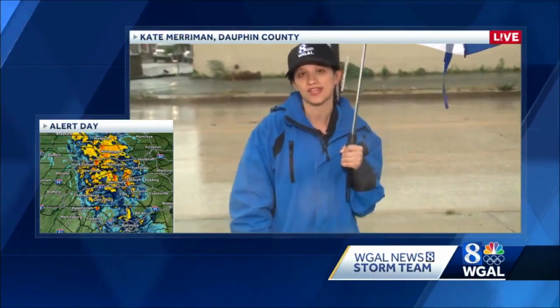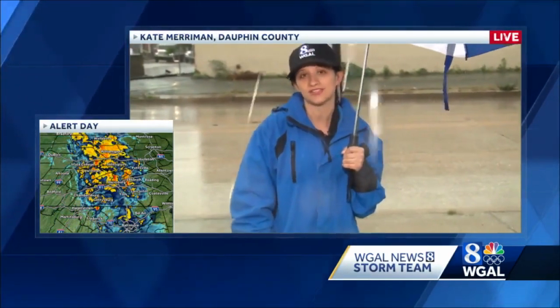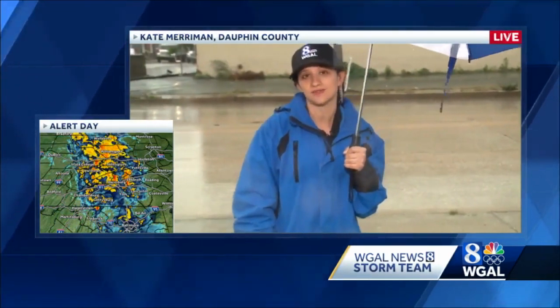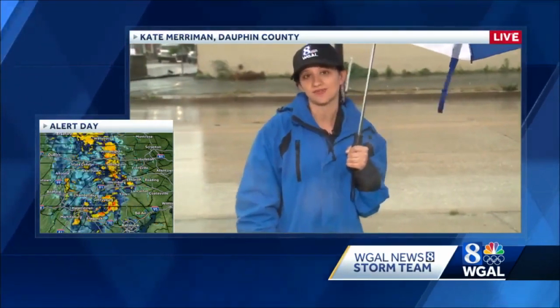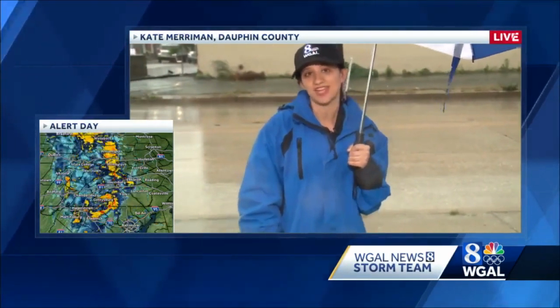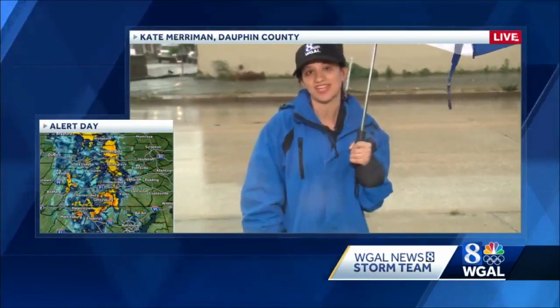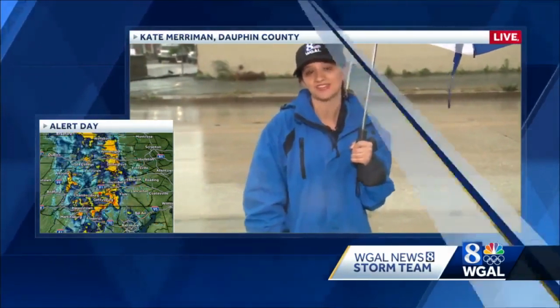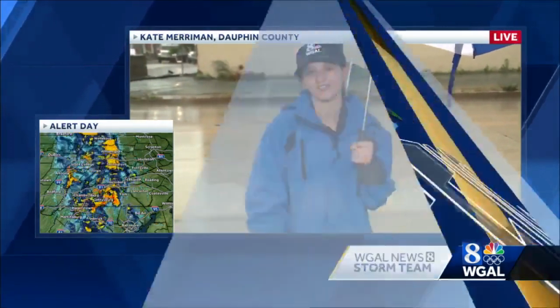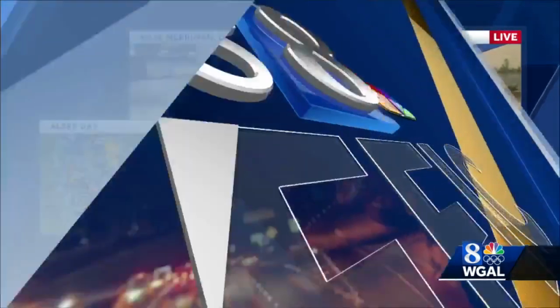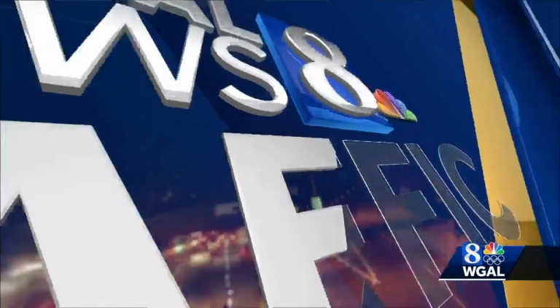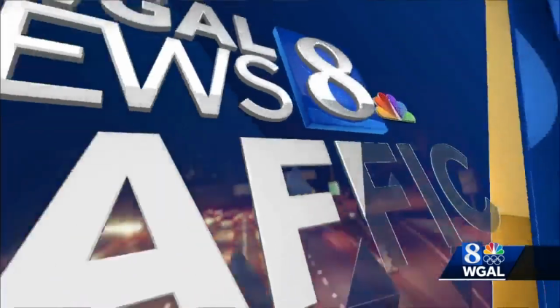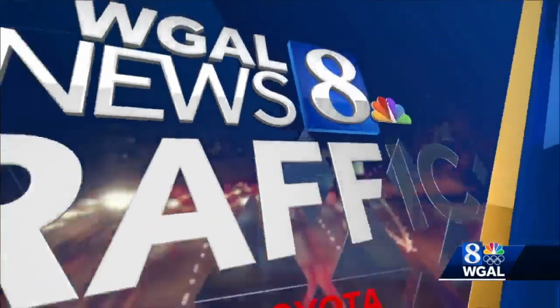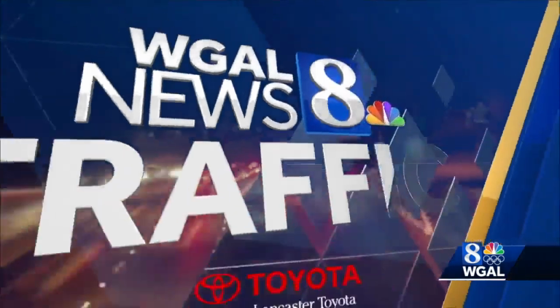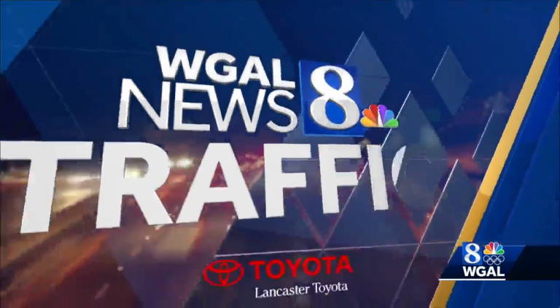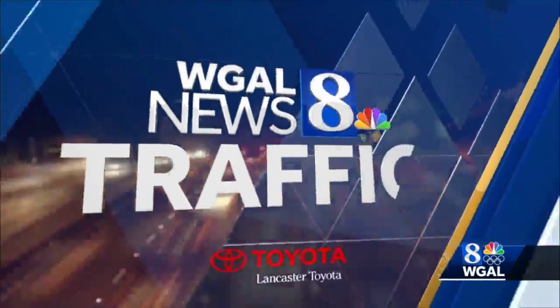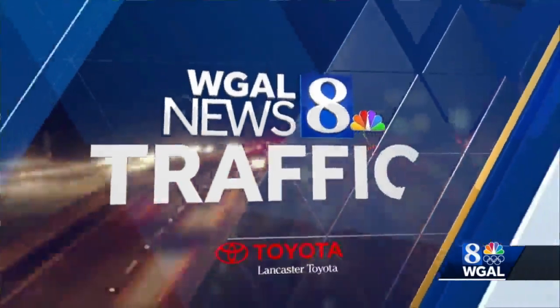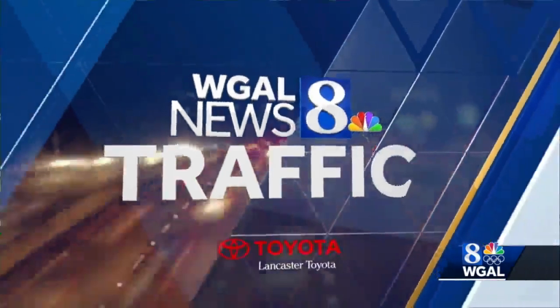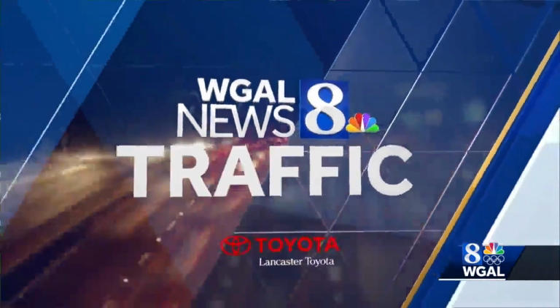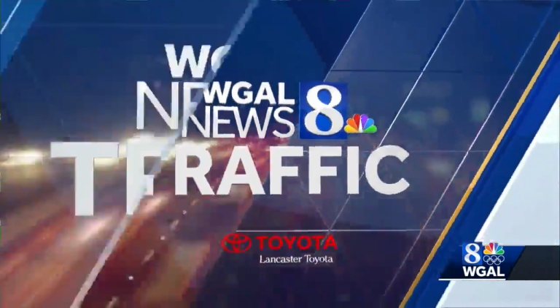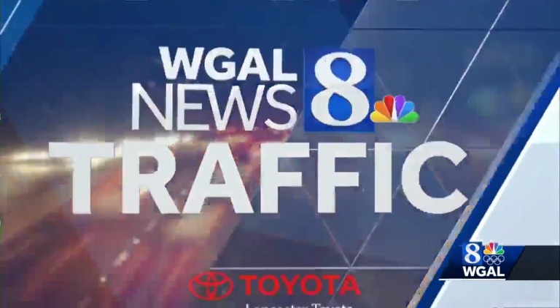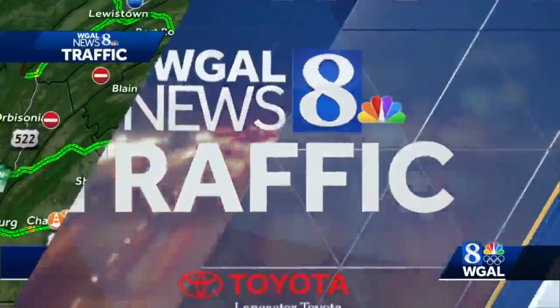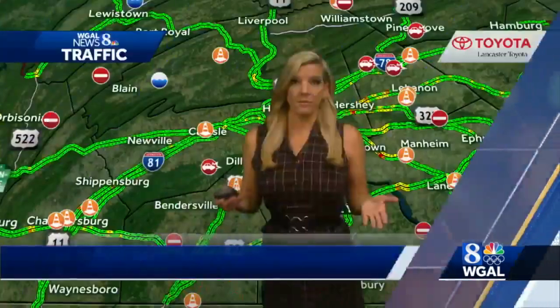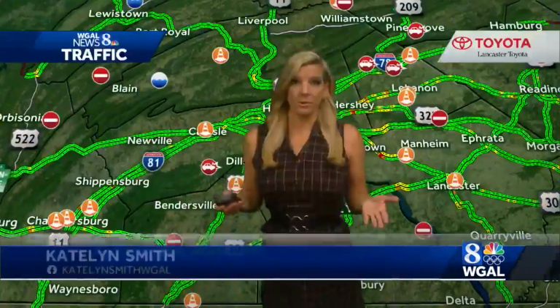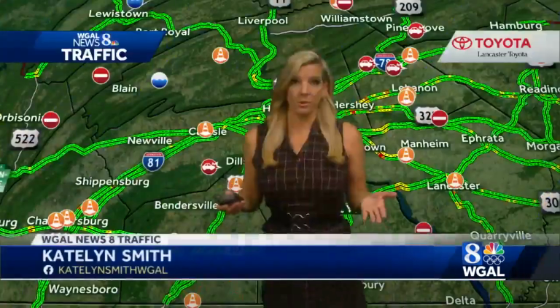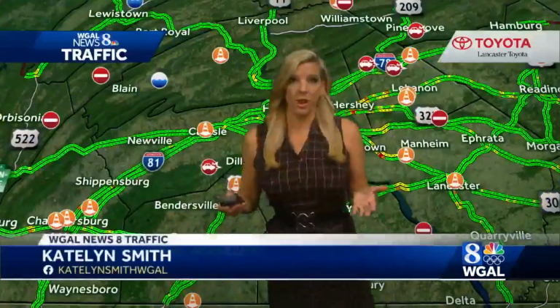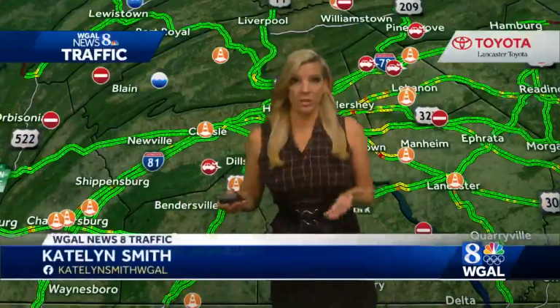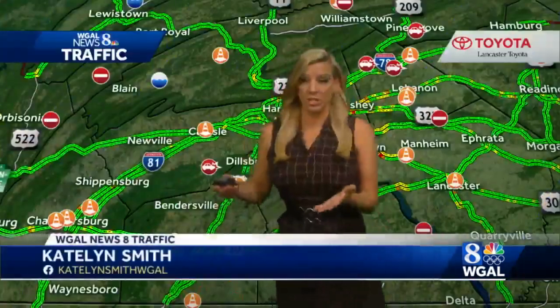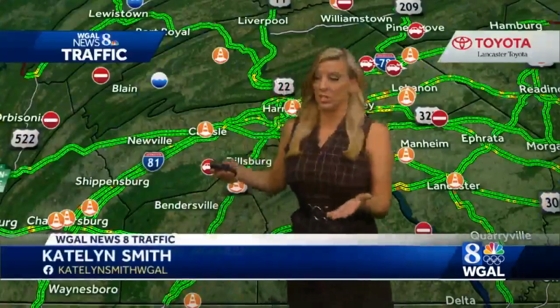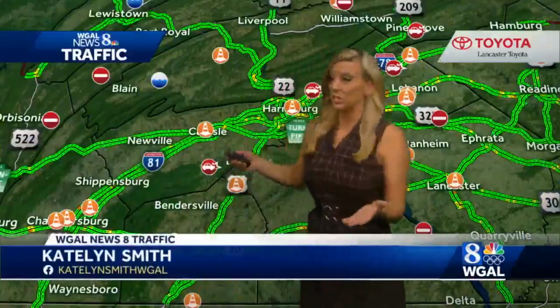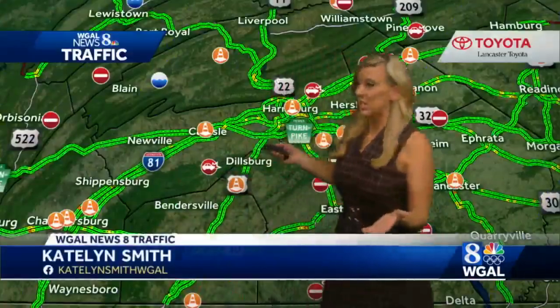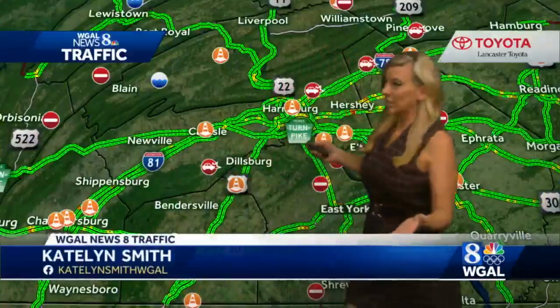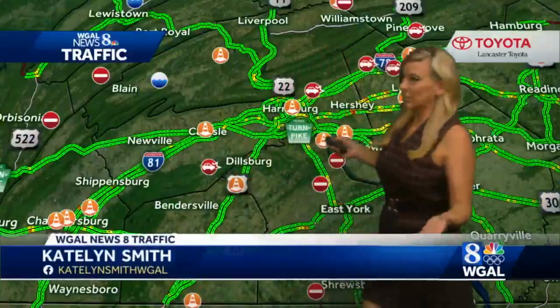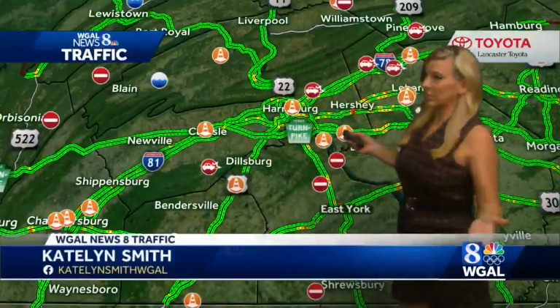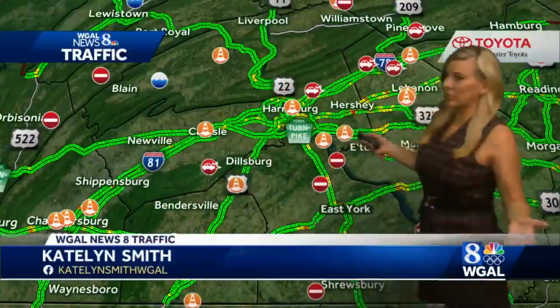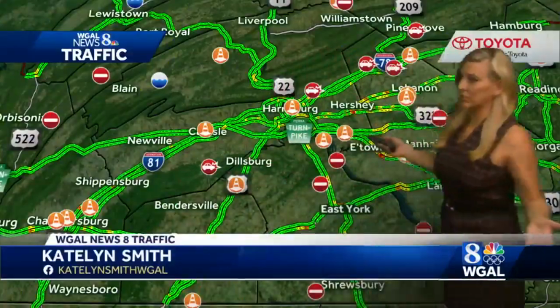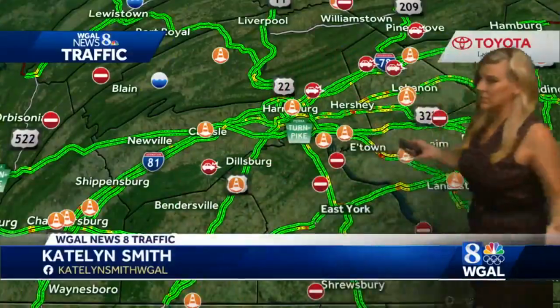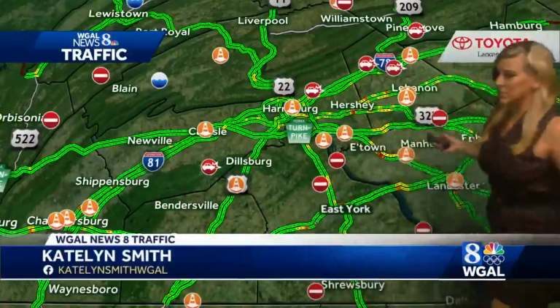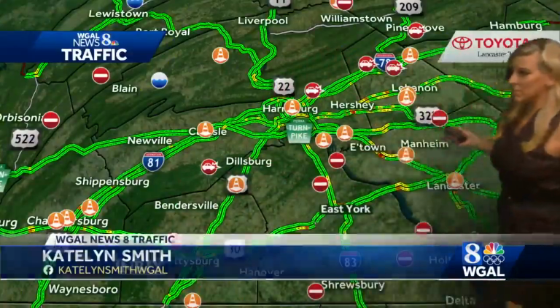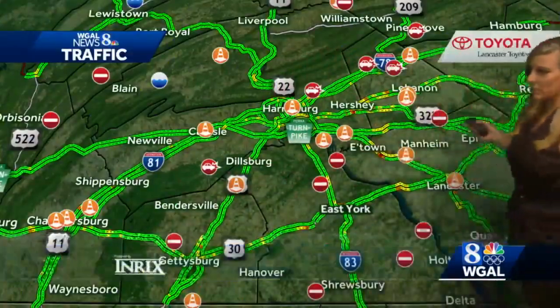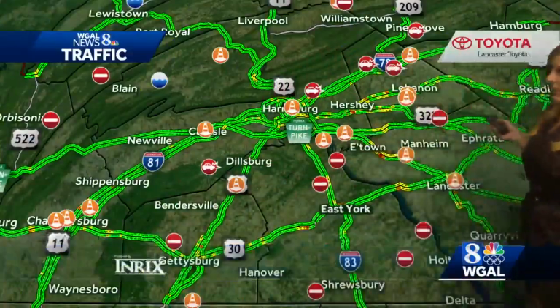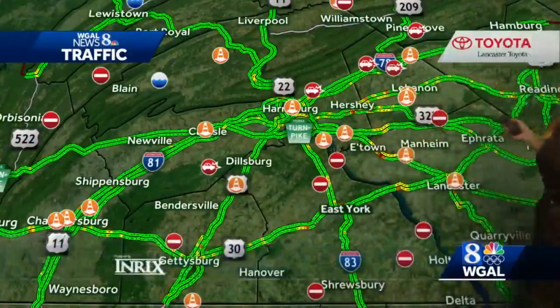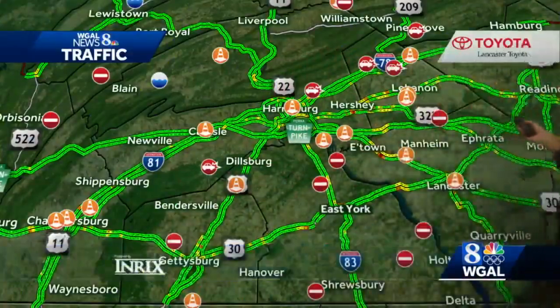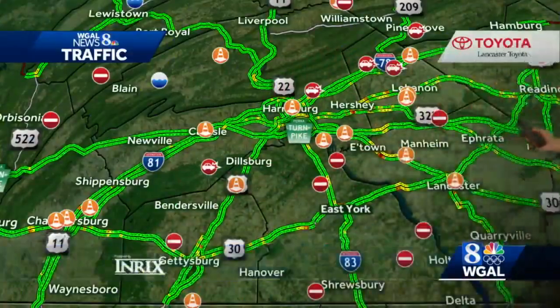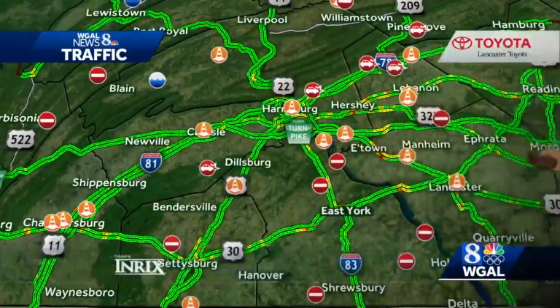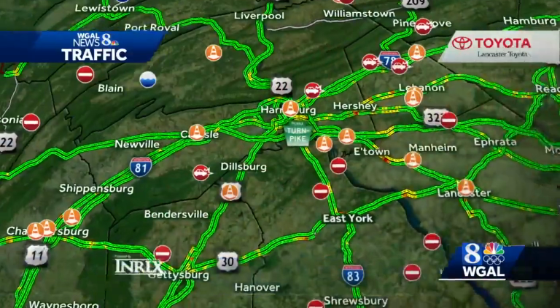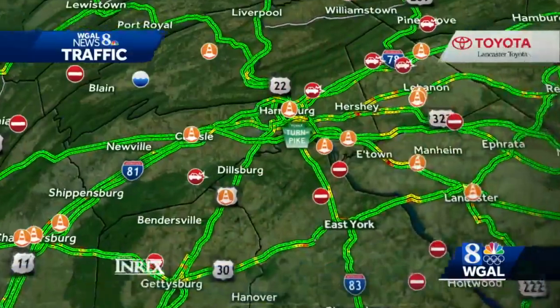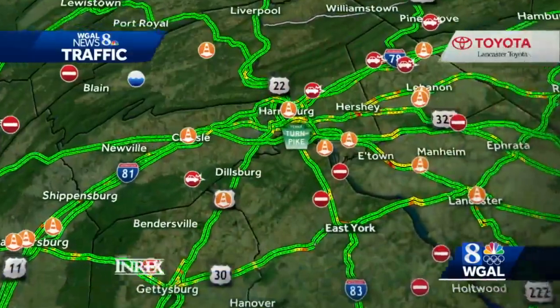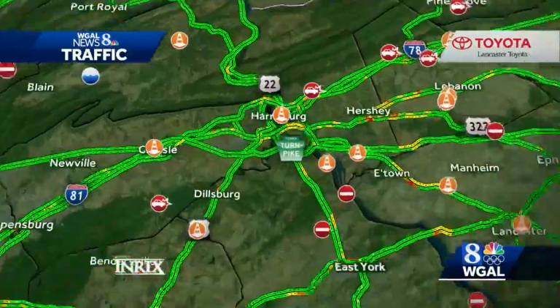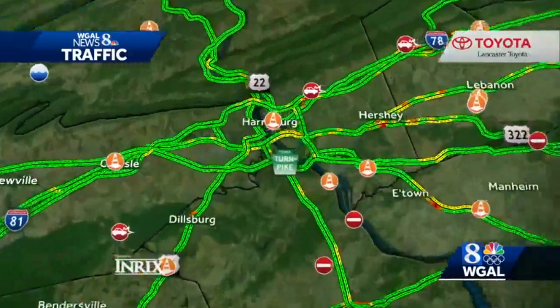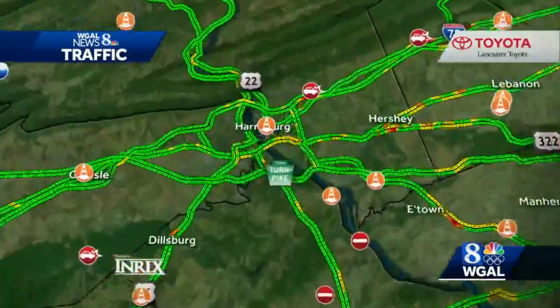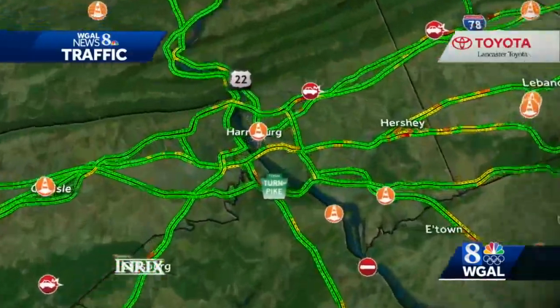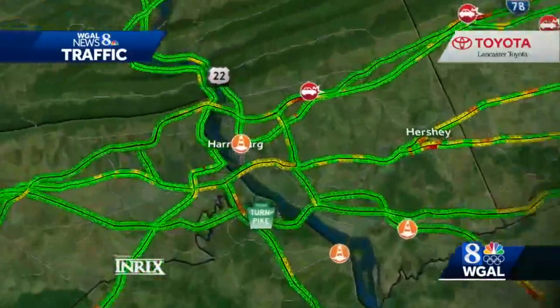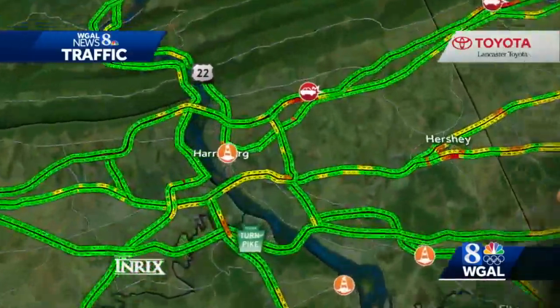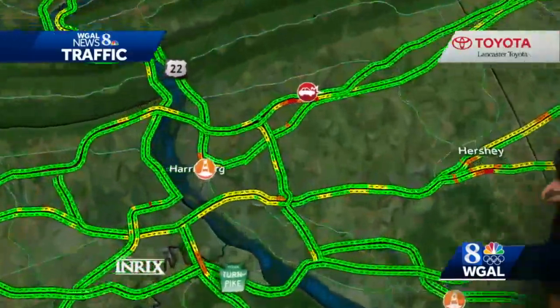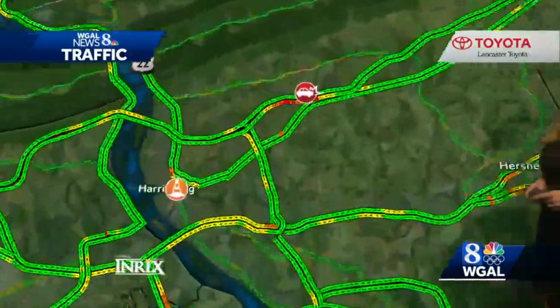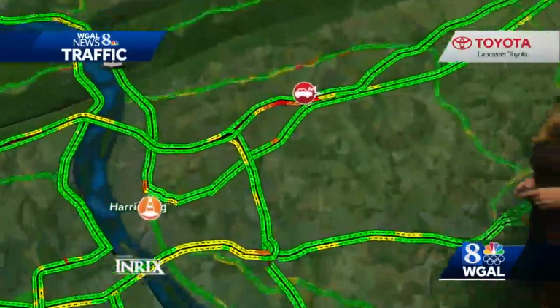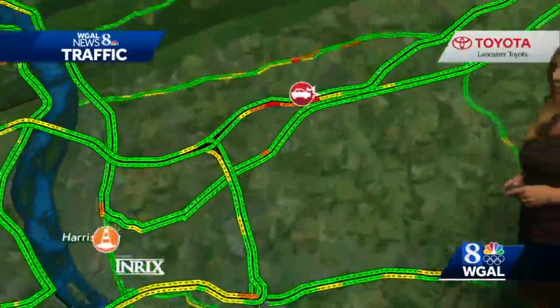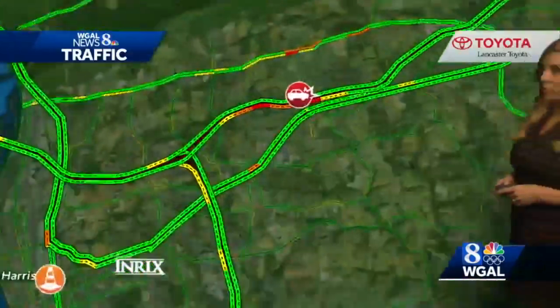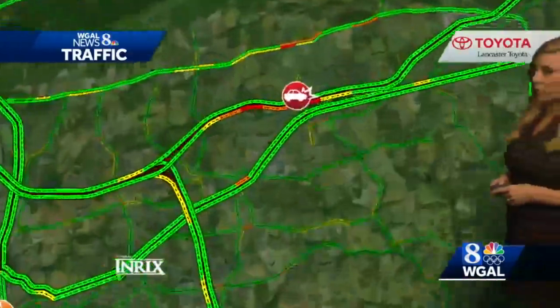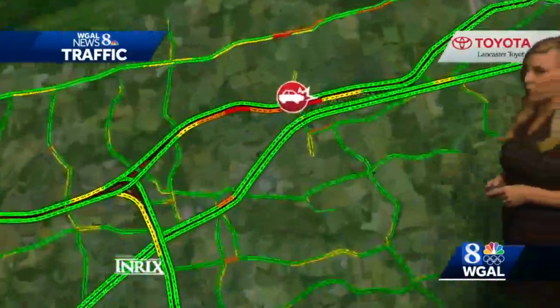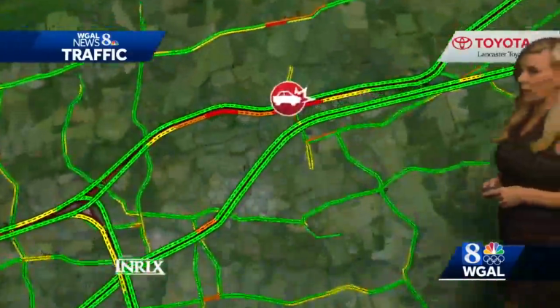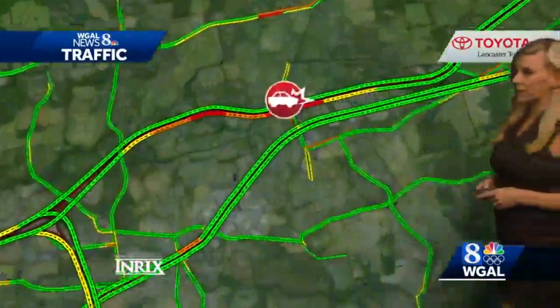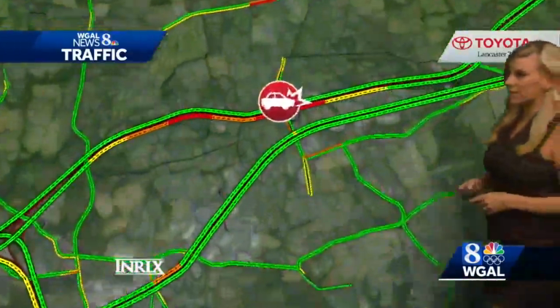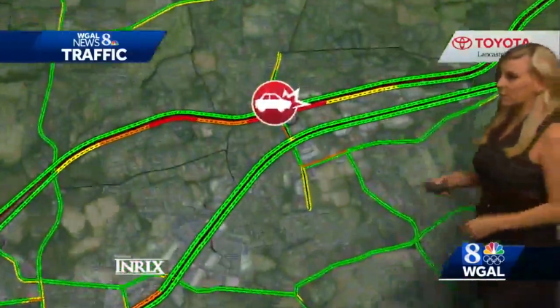We're going to get a check on the roads with Caitlin. Hello. We are following several crashes. You can take a look across the Susquehanna Valley — it's starting to get busy on the roadways here.